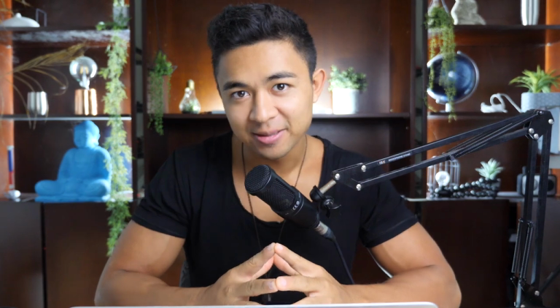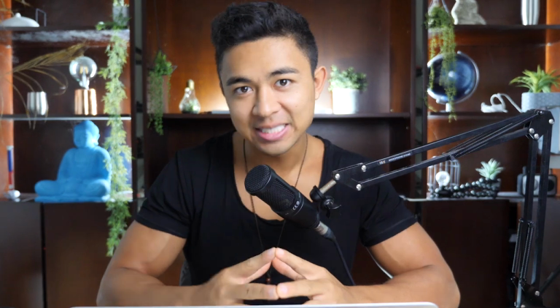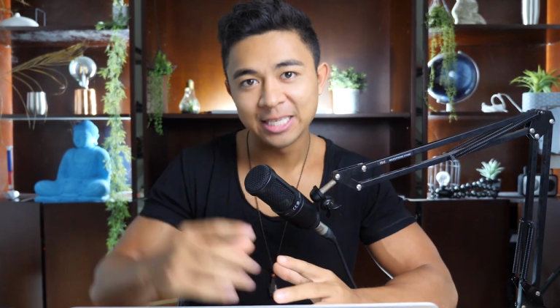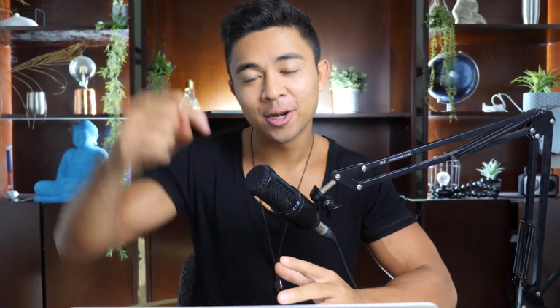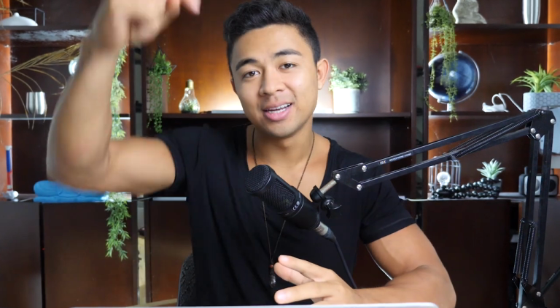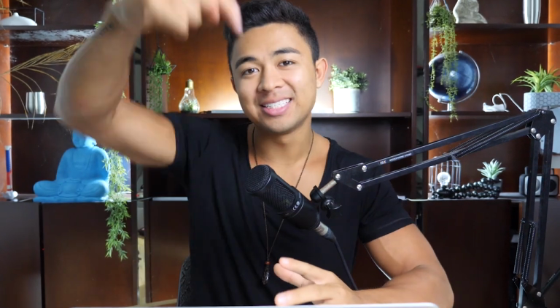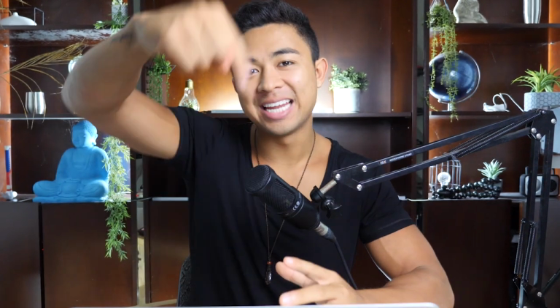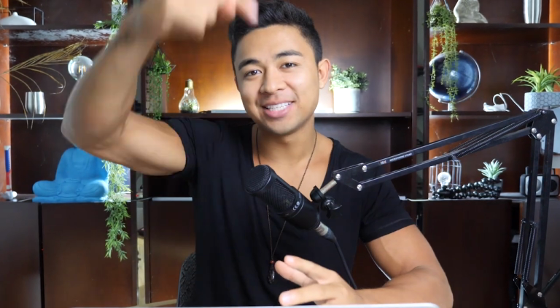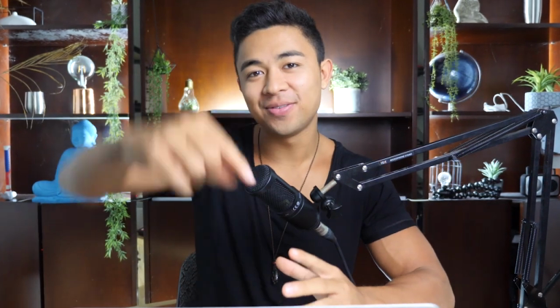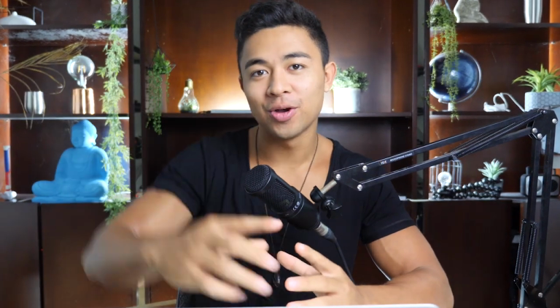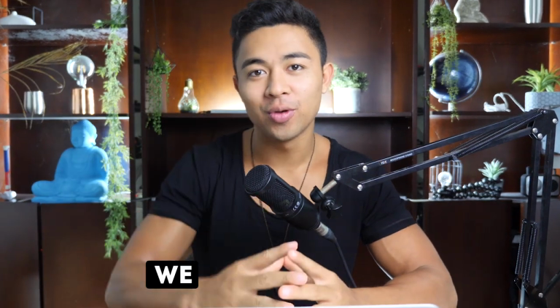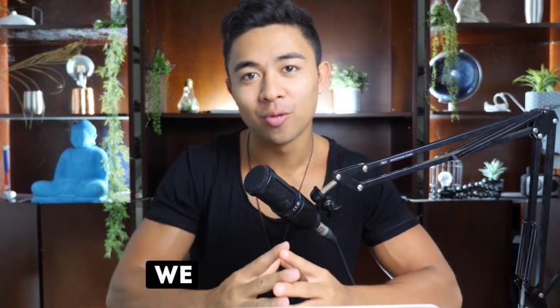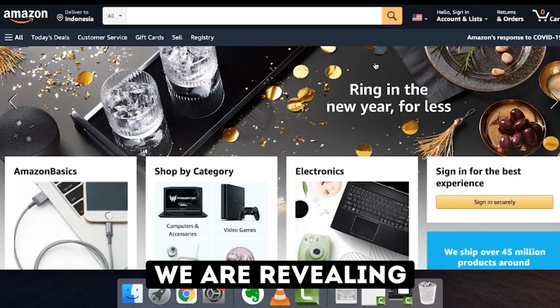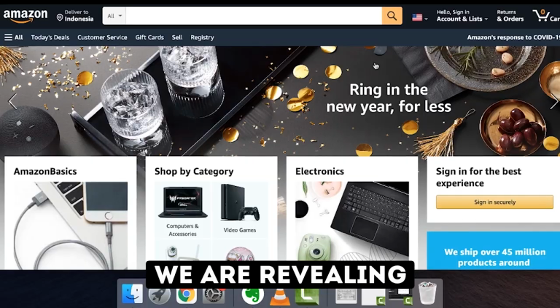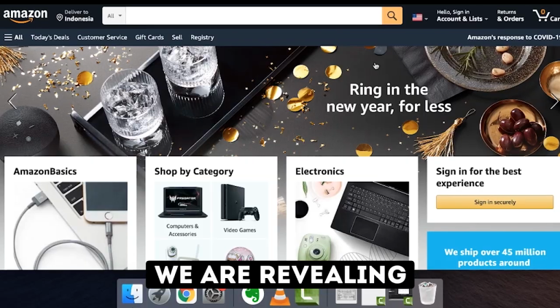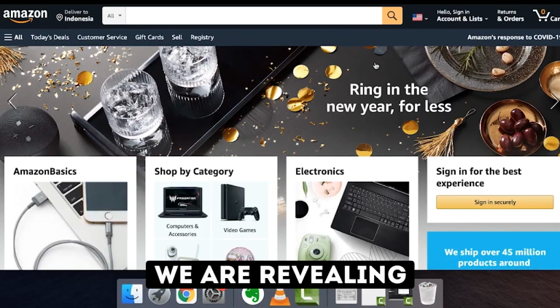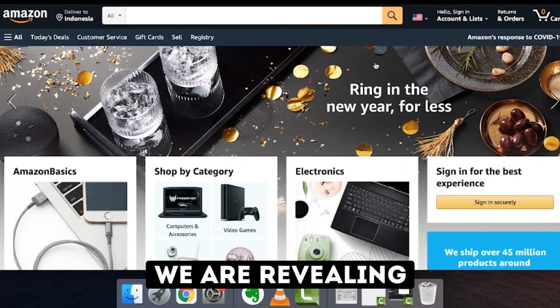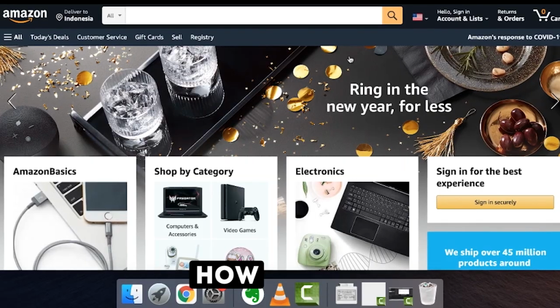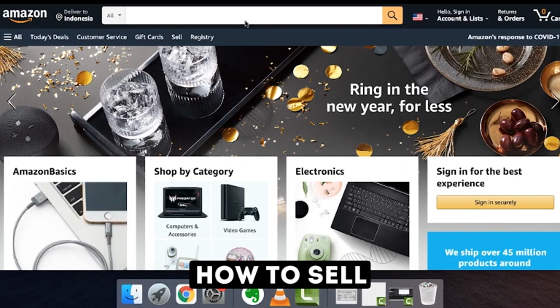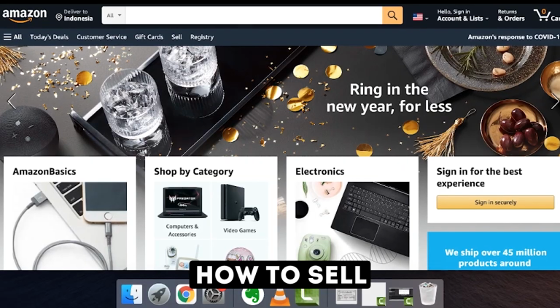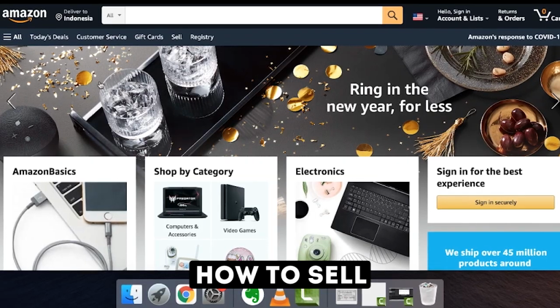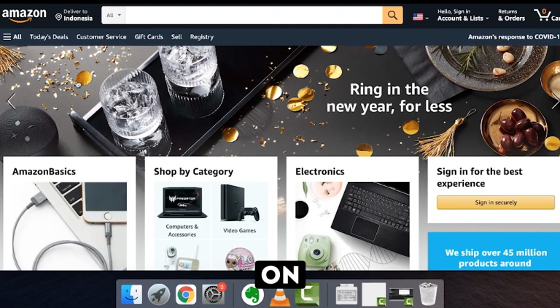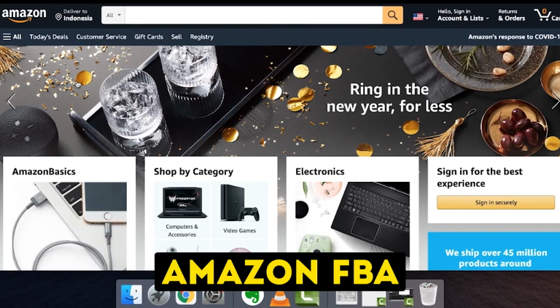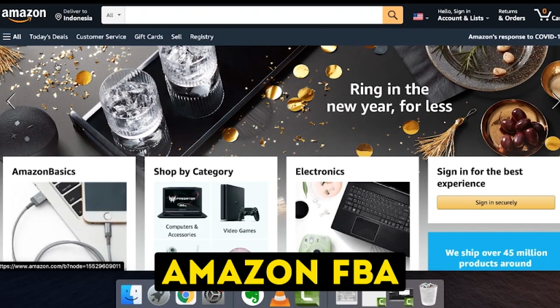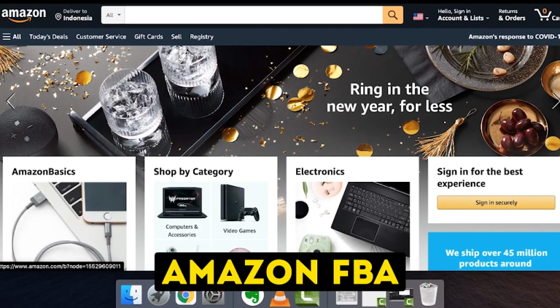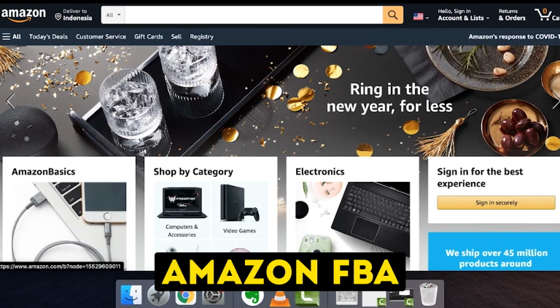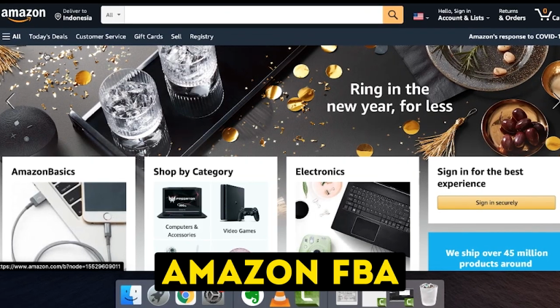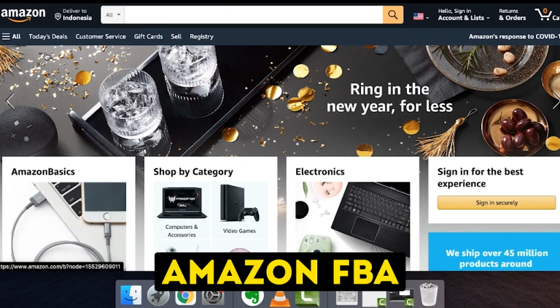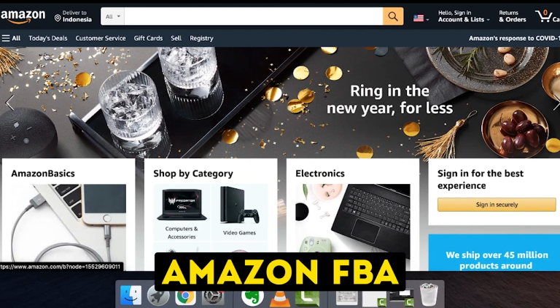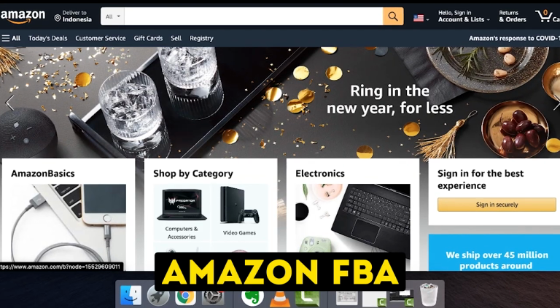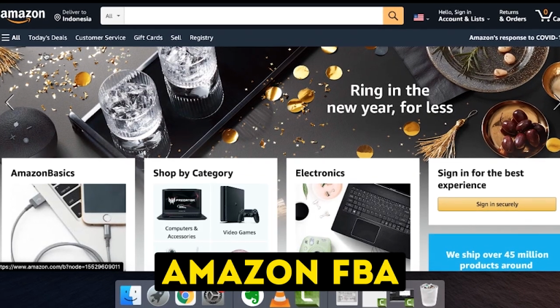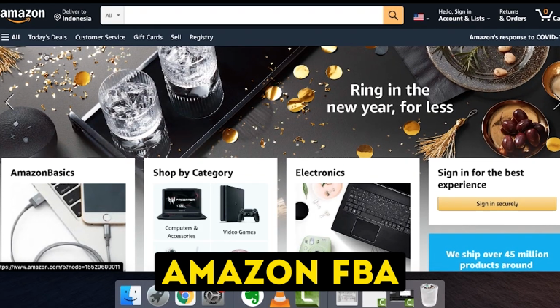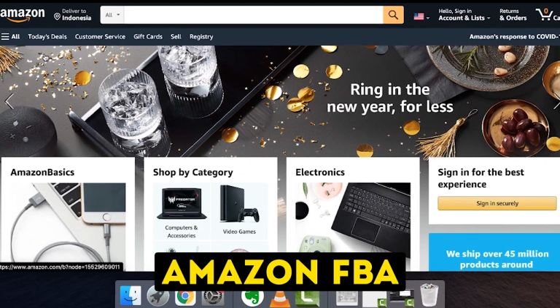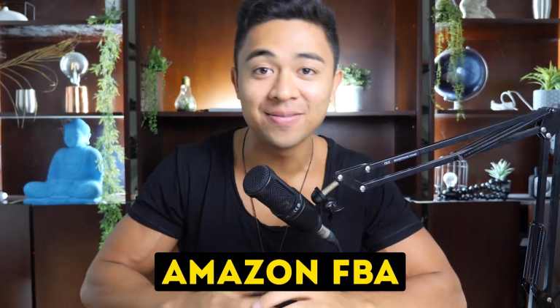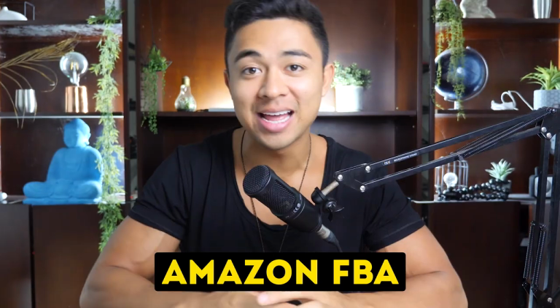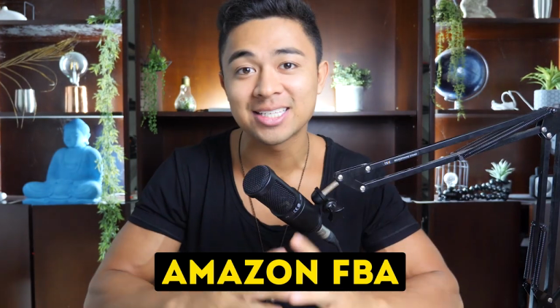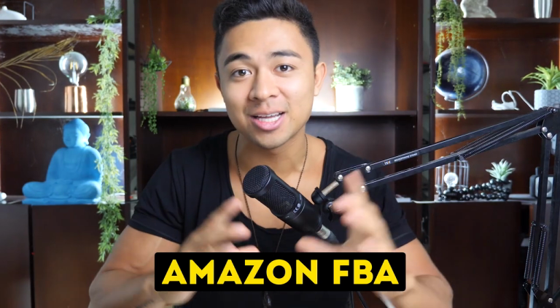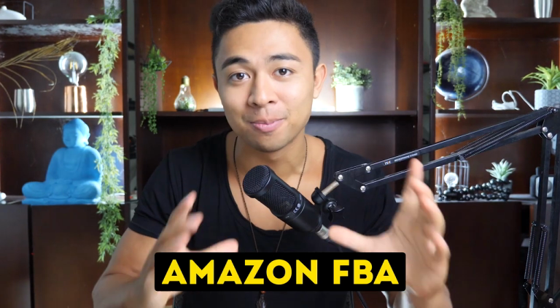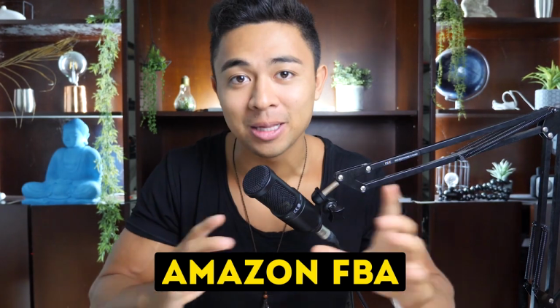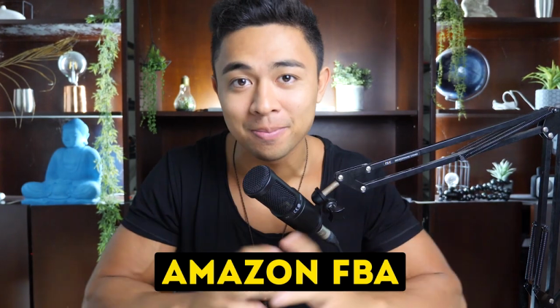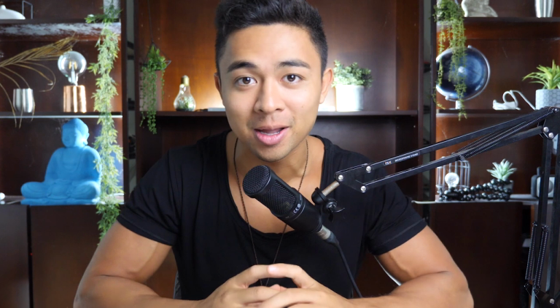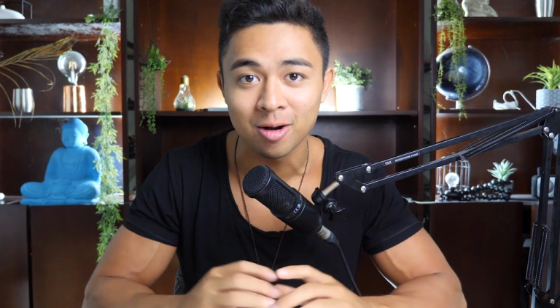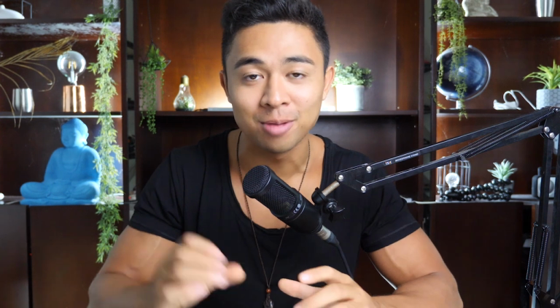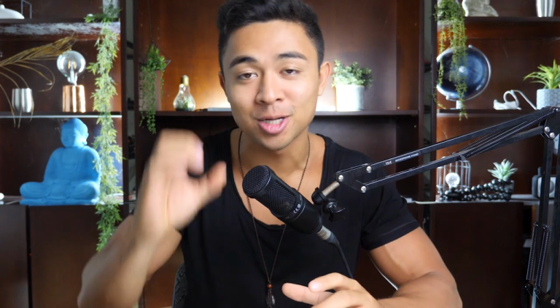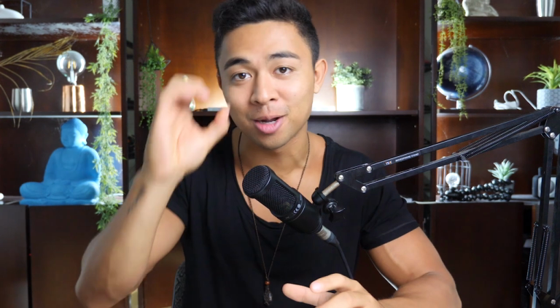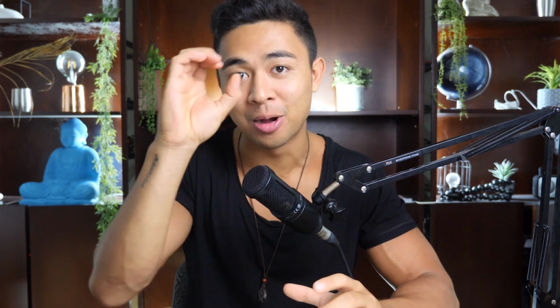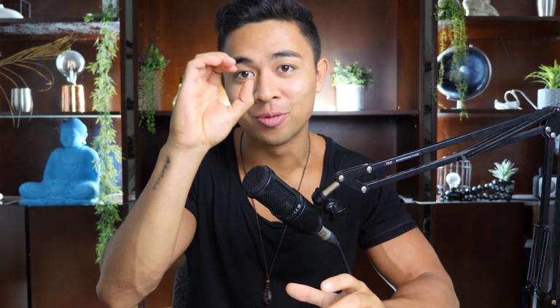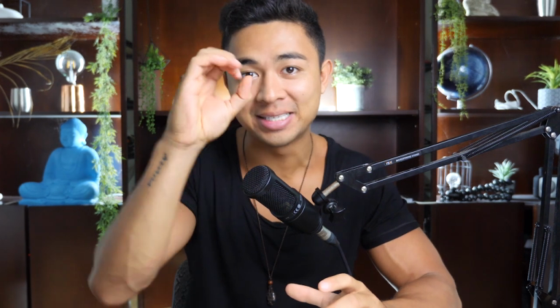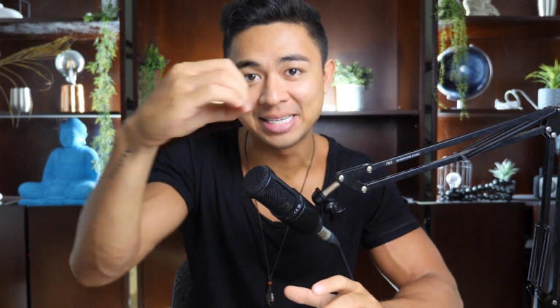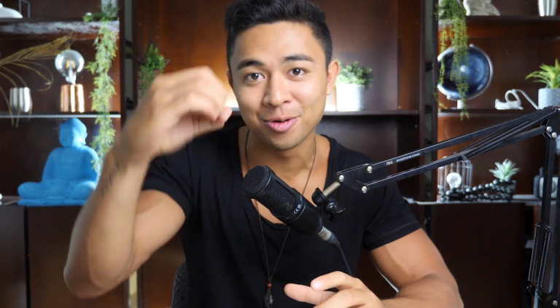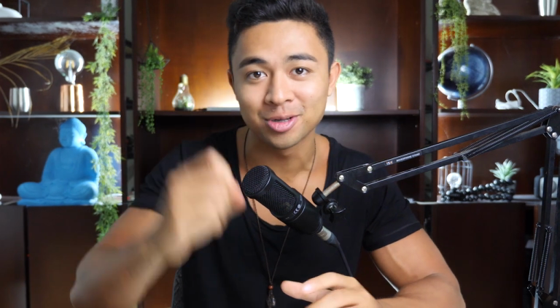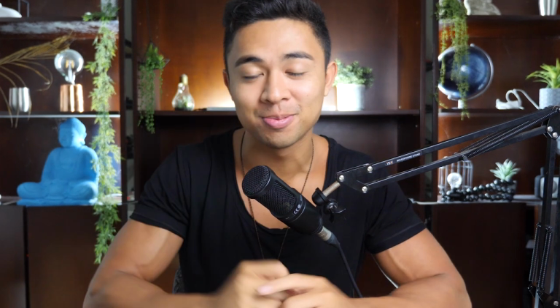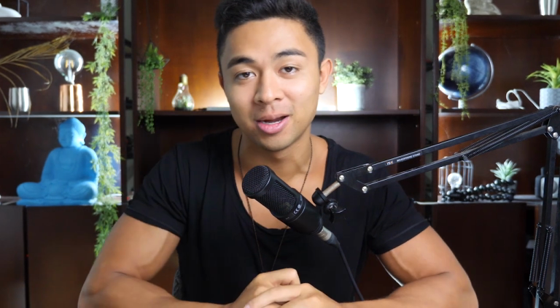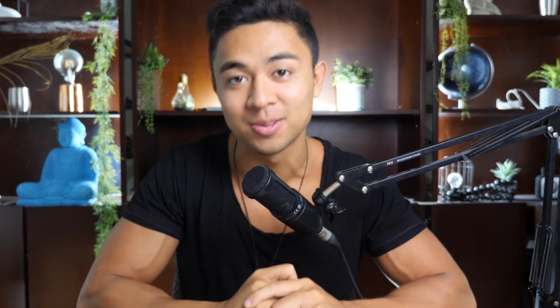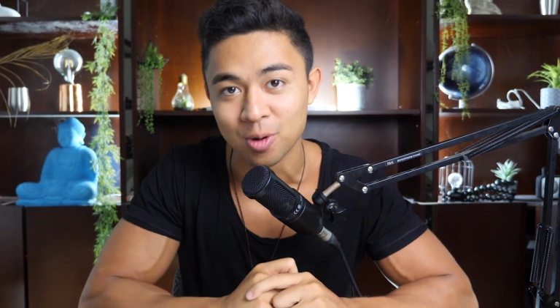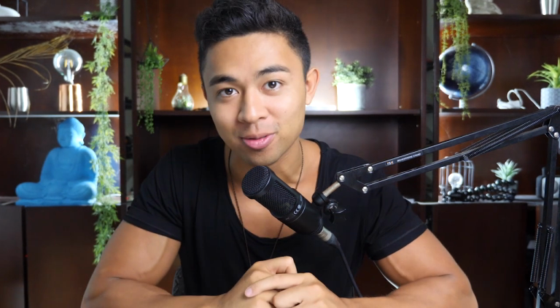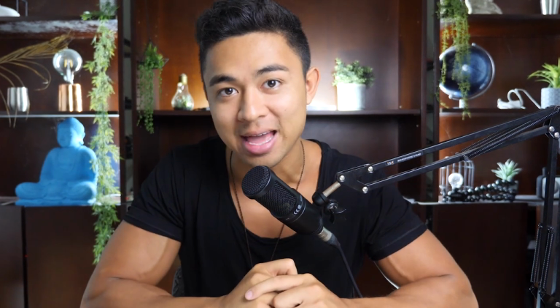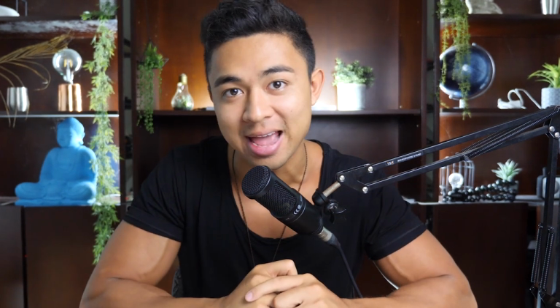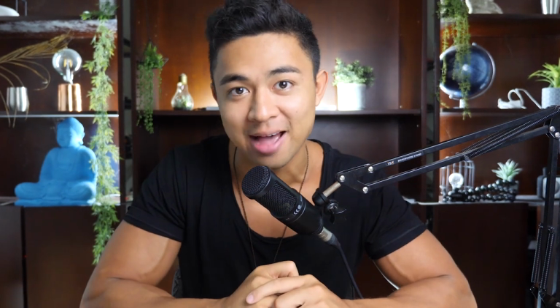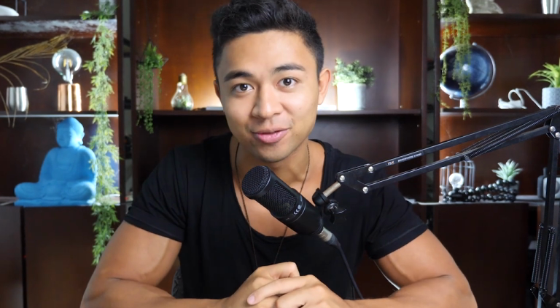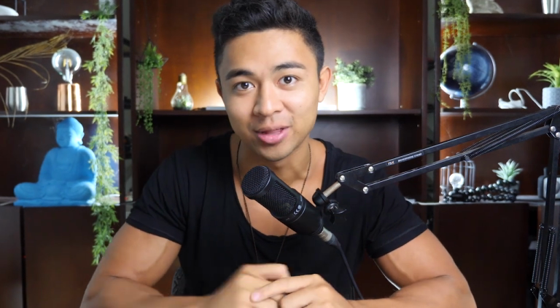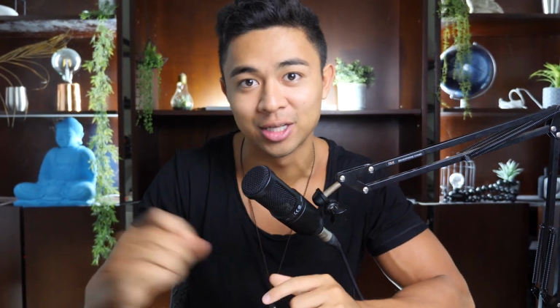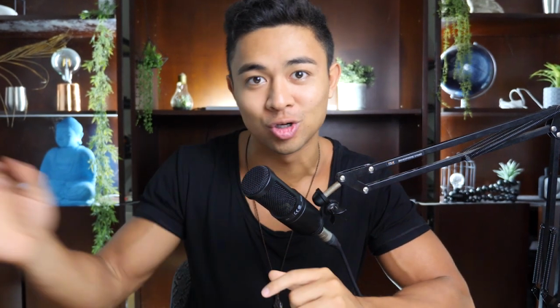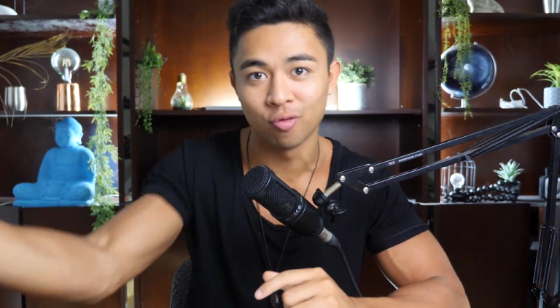Mike Fasile here, and in today's video we are revealing how to sell on Amazon FBA even as a complete beginner — talking about with zero experience. More with that after the intro.